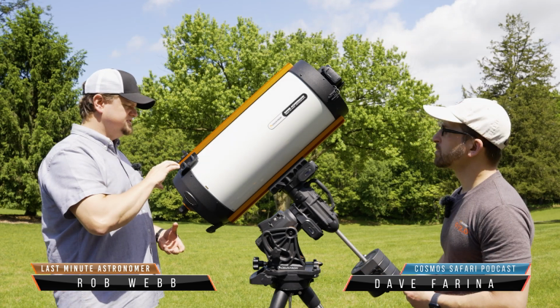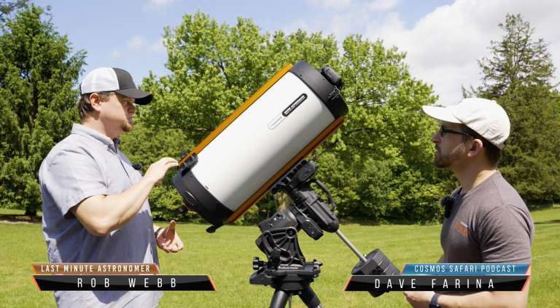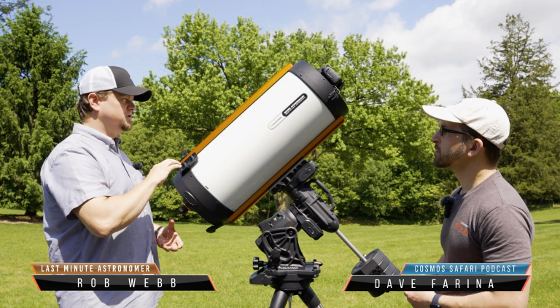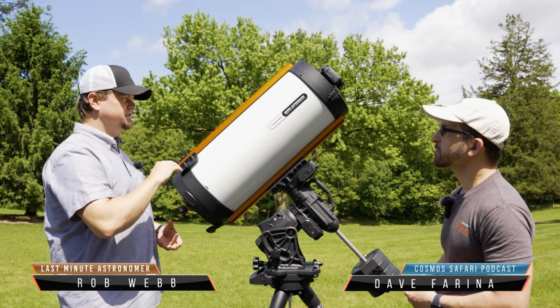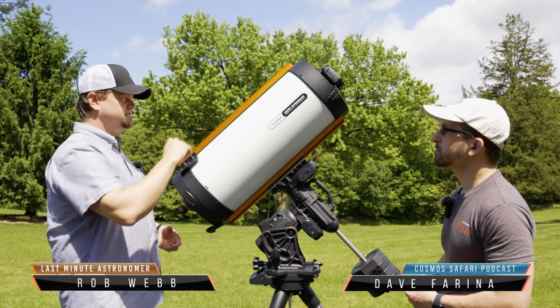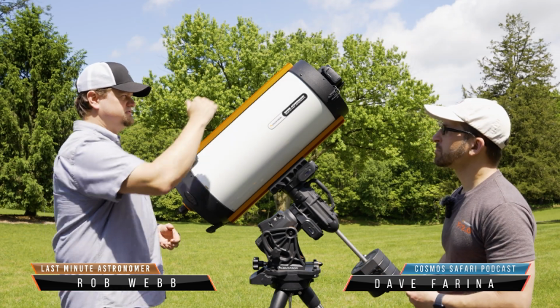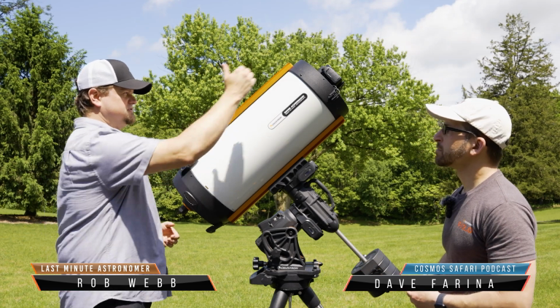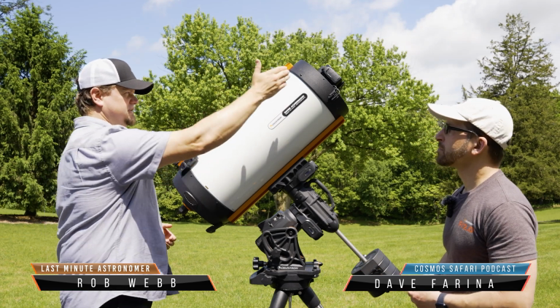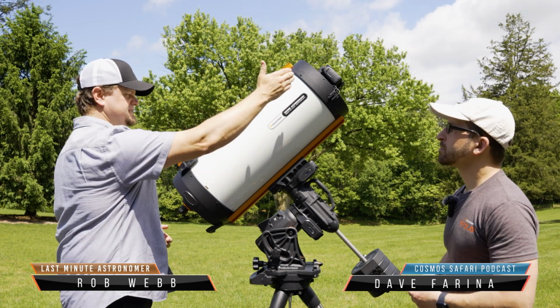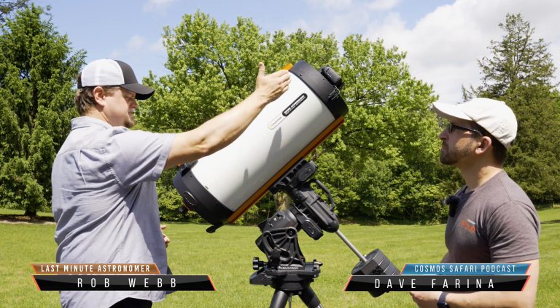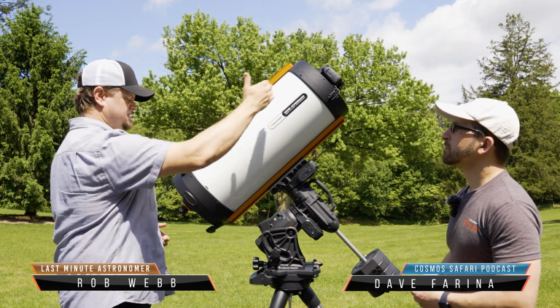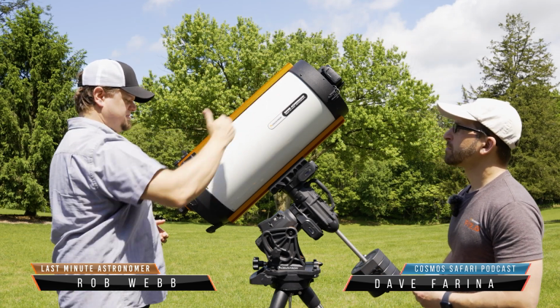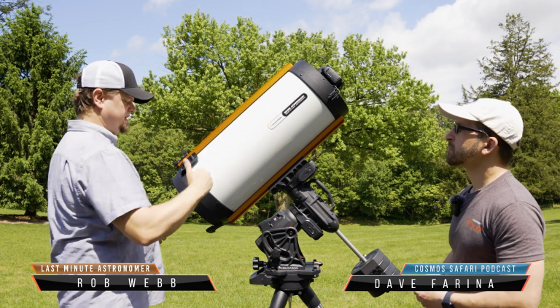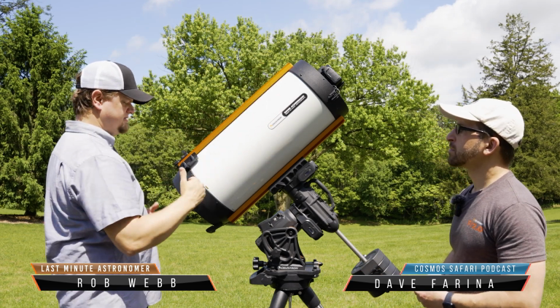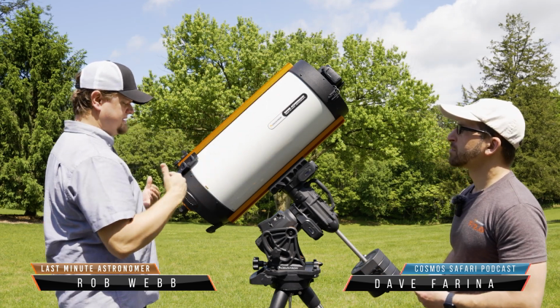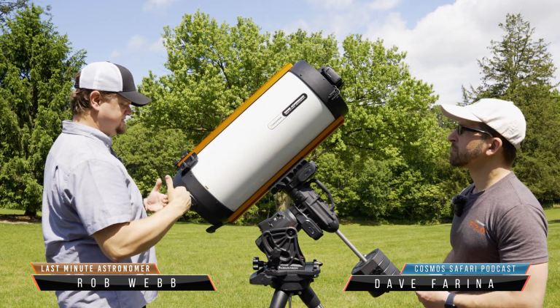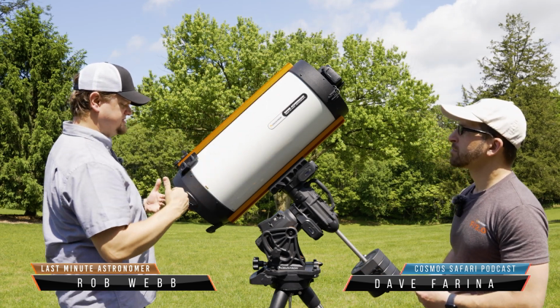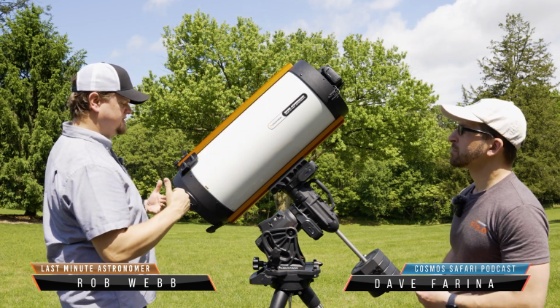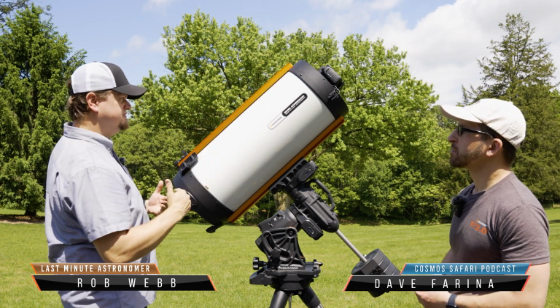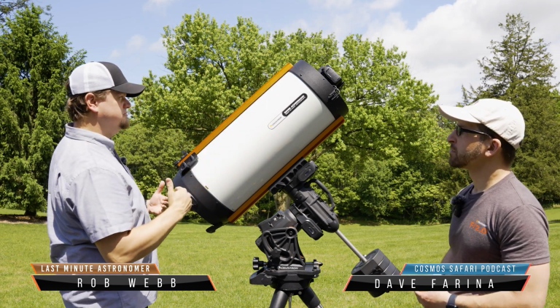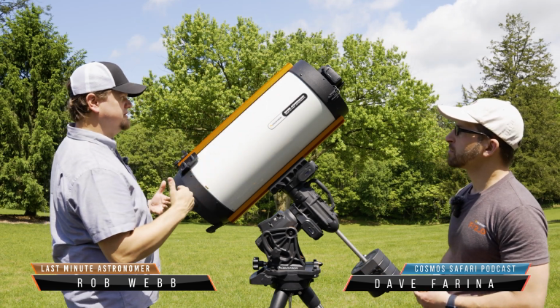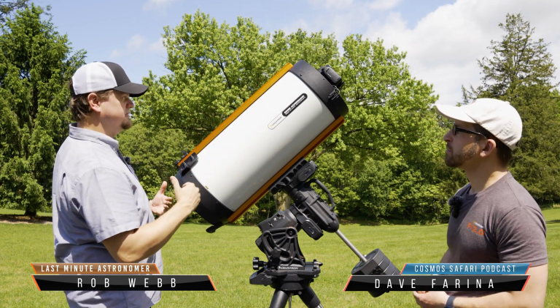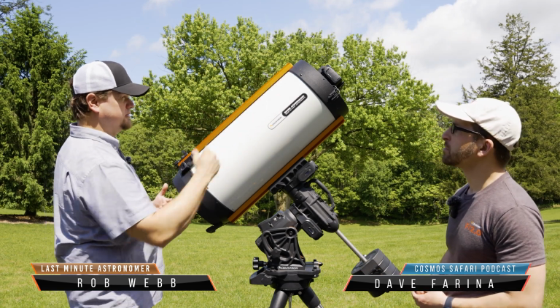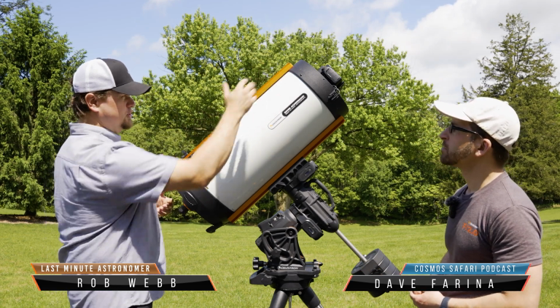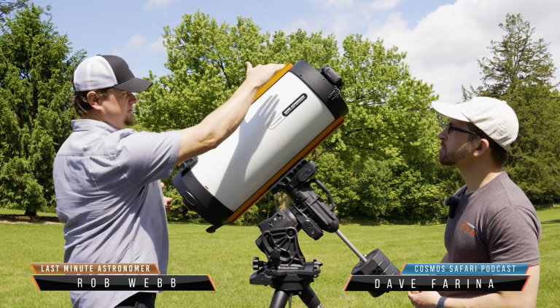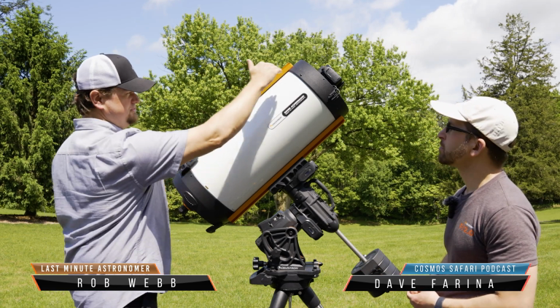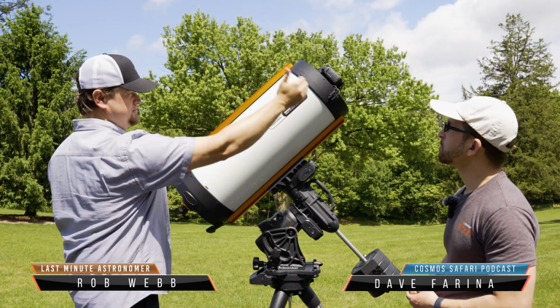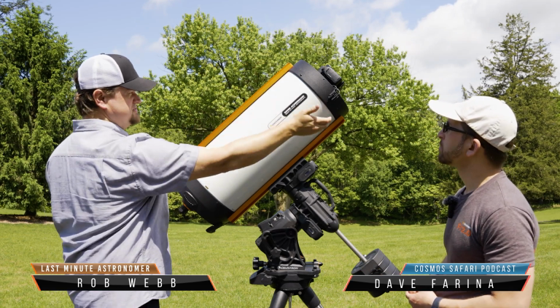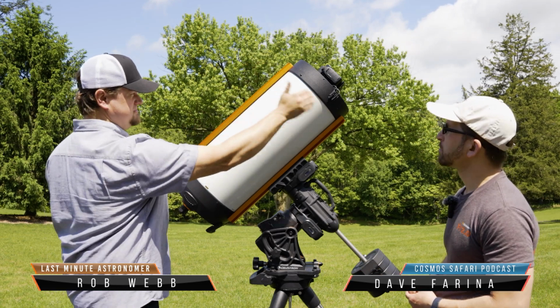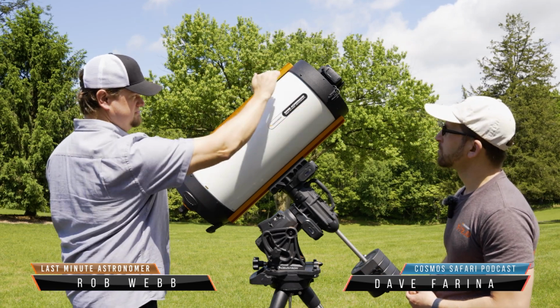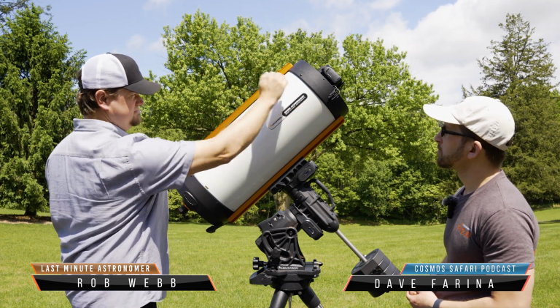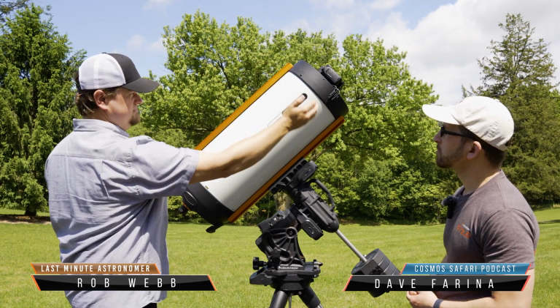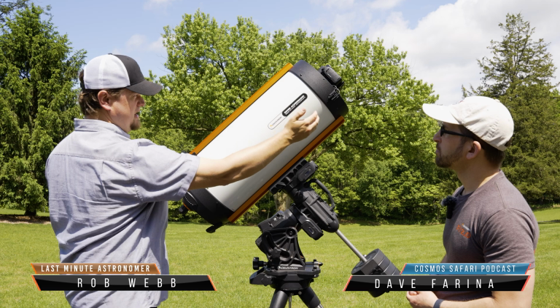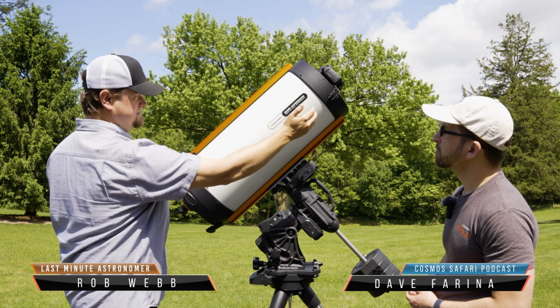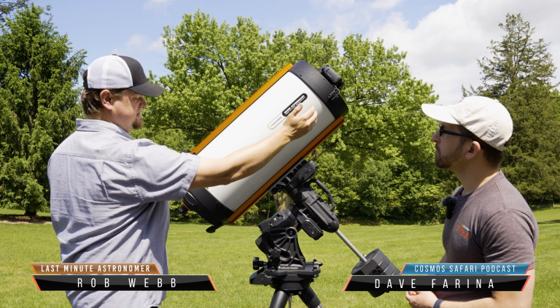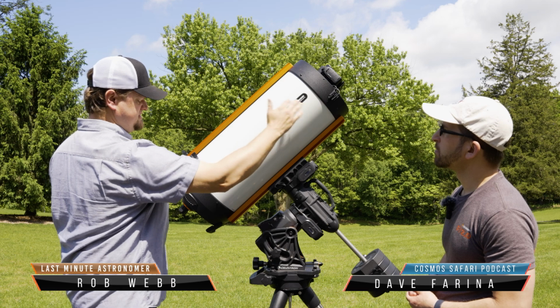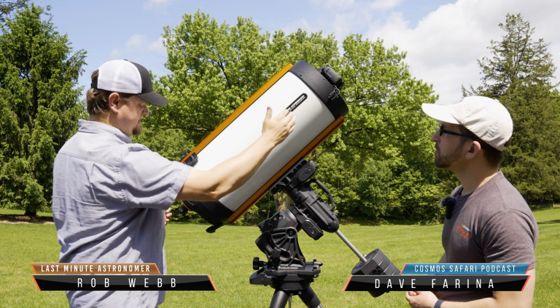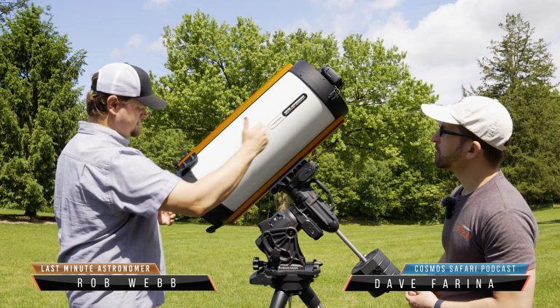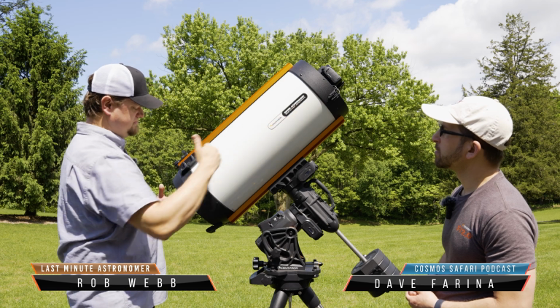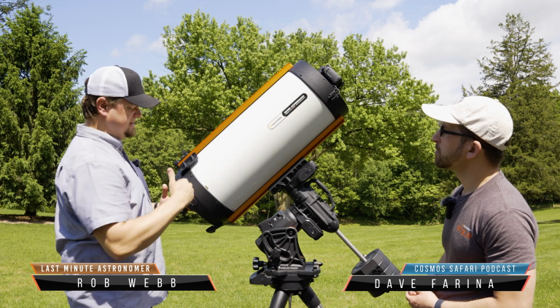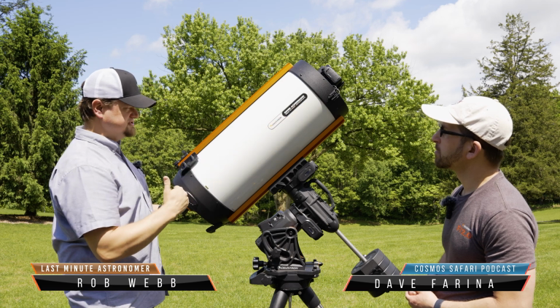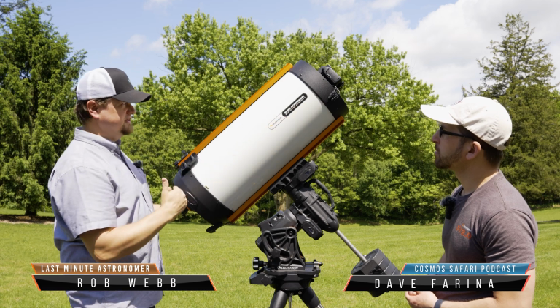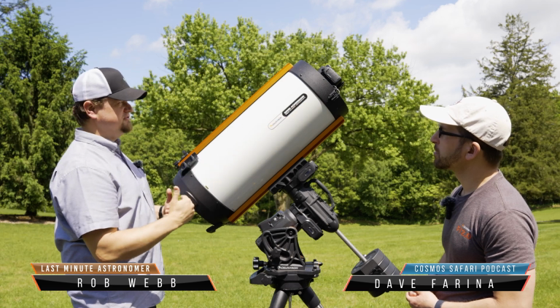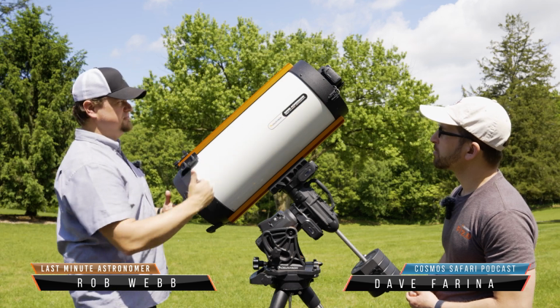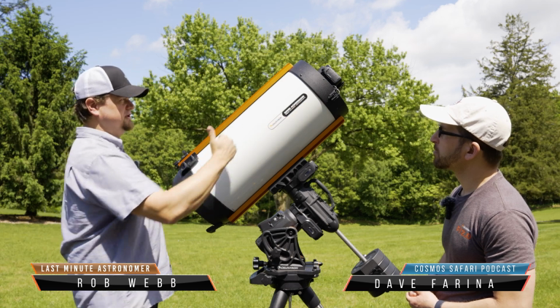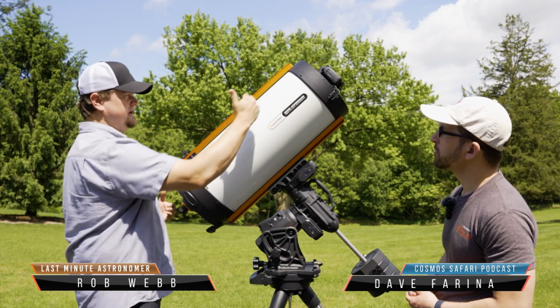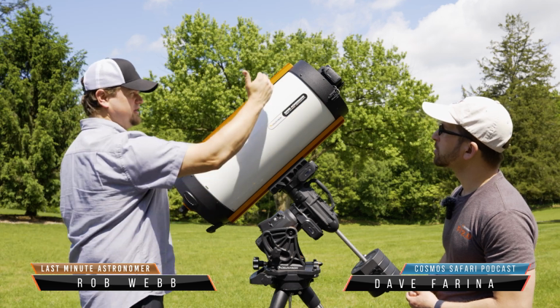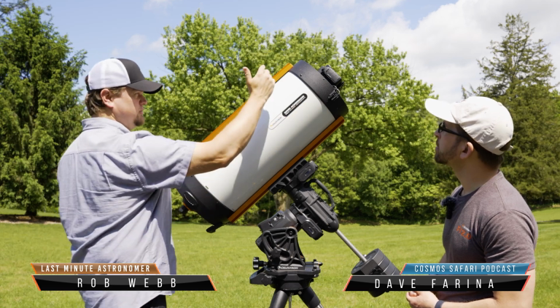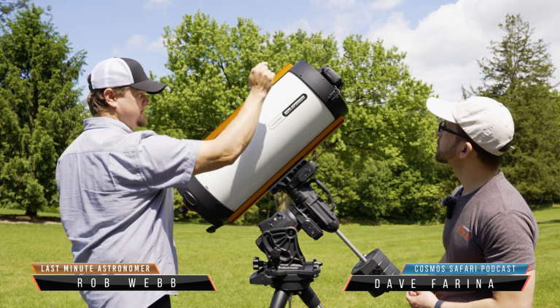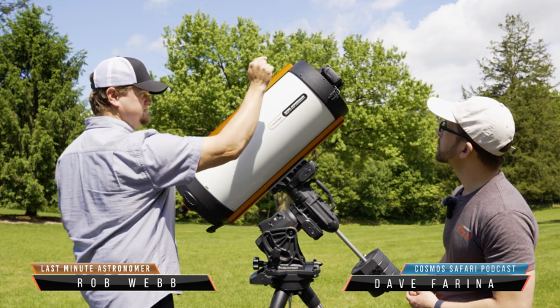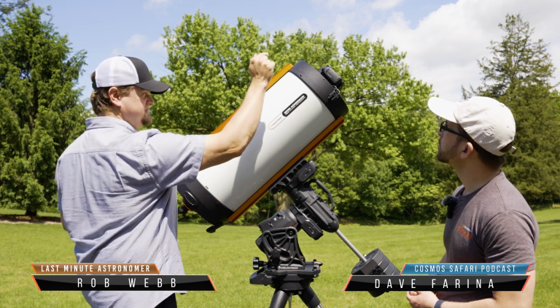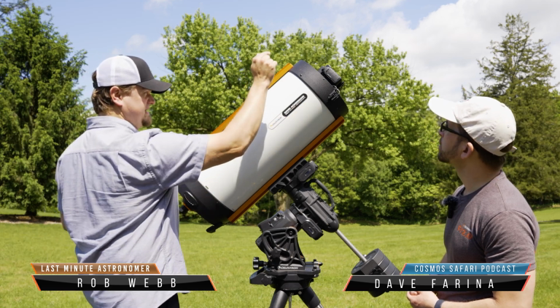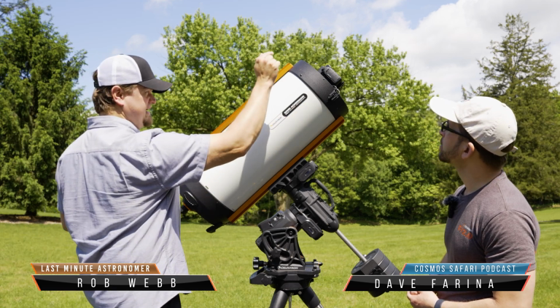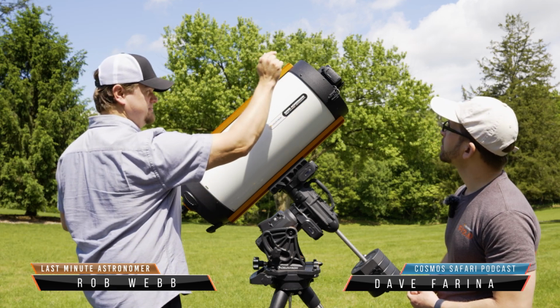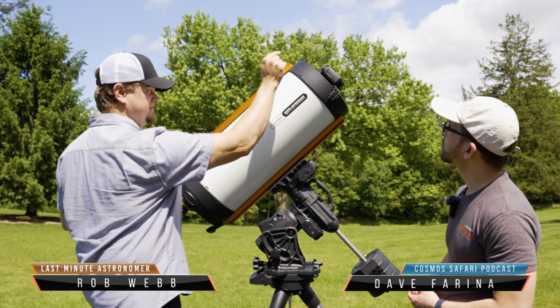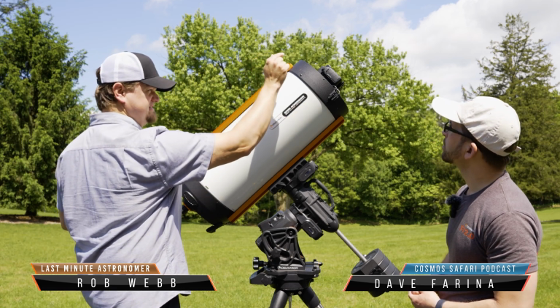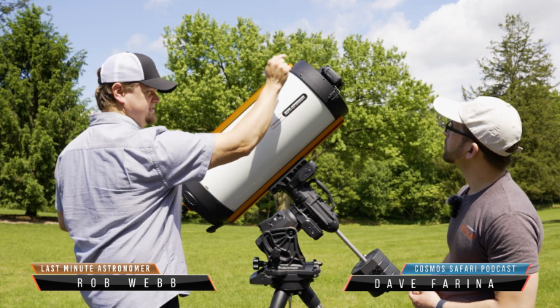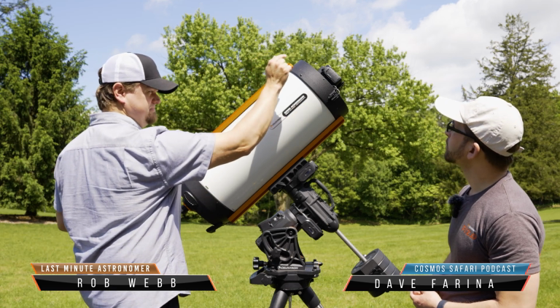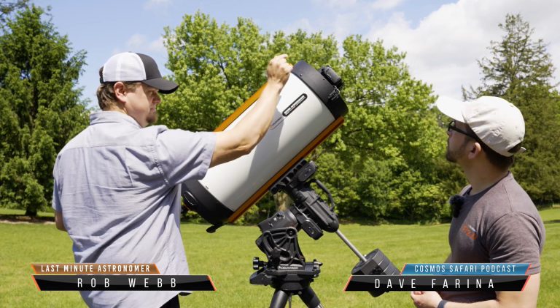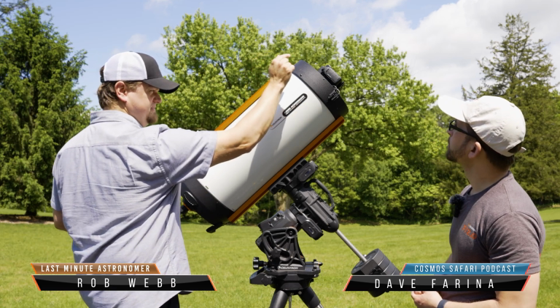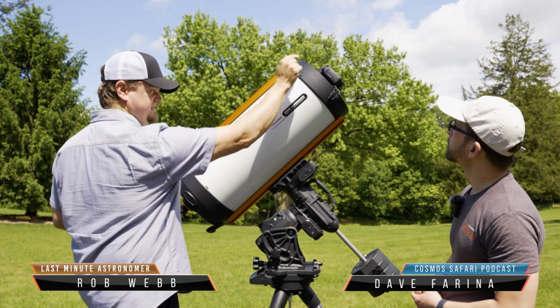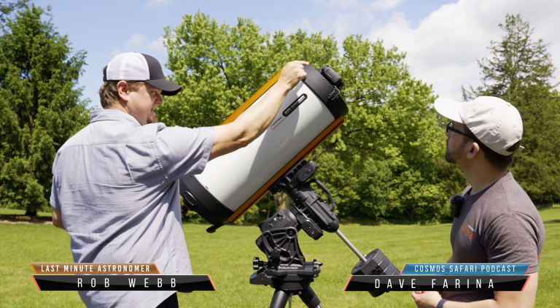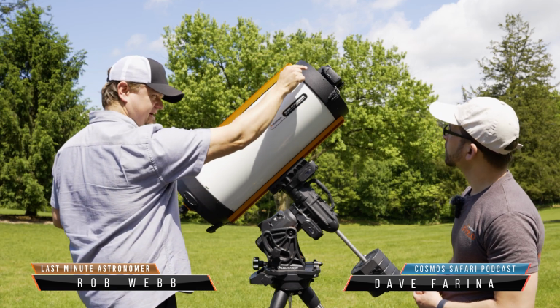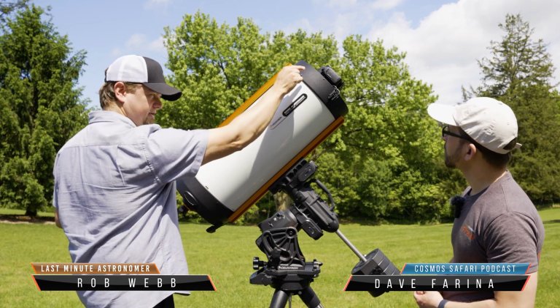In this one, the light comes in, bounces off the mirror, goes through some optics, bounces off the mirror again, and goes up to the camera at the front.